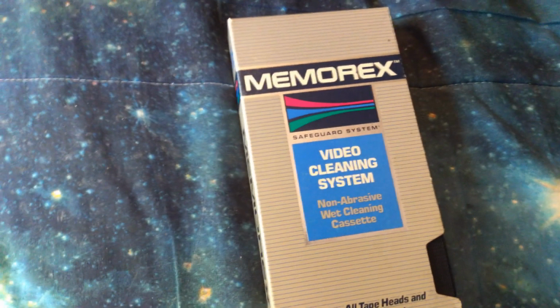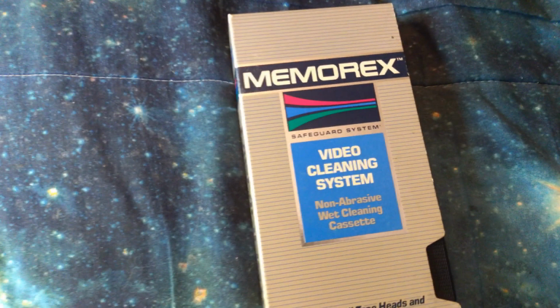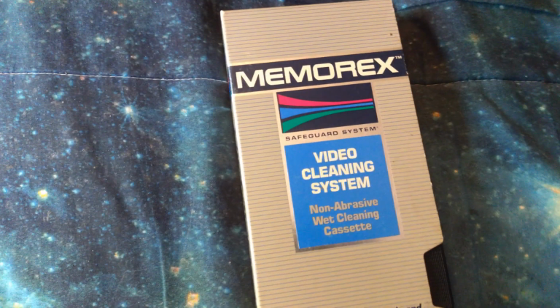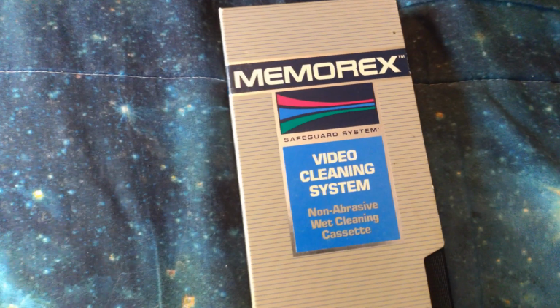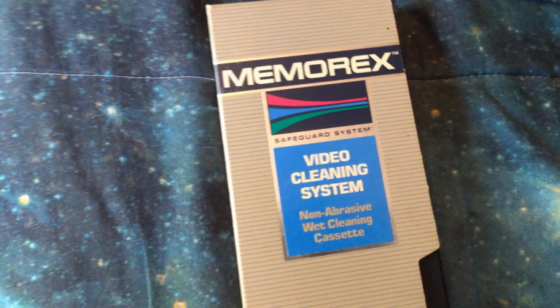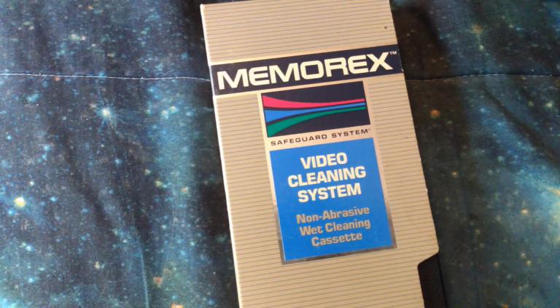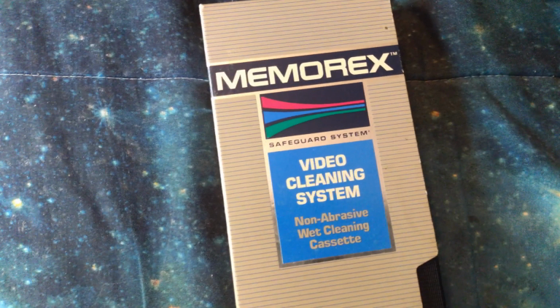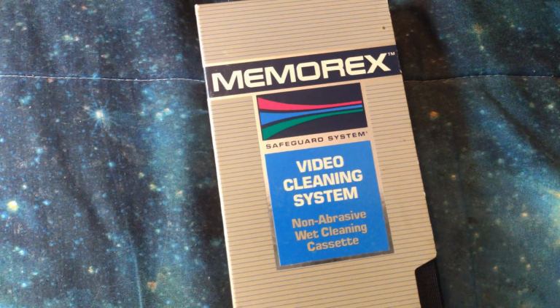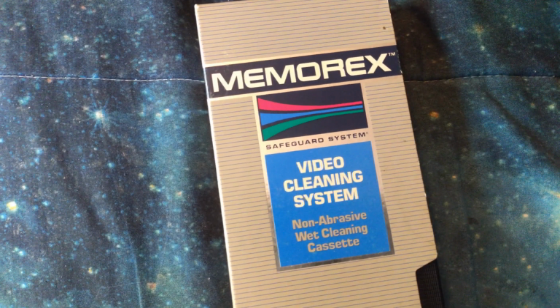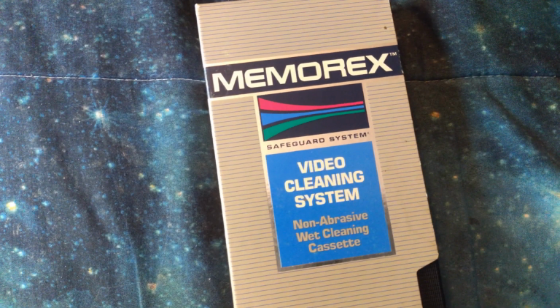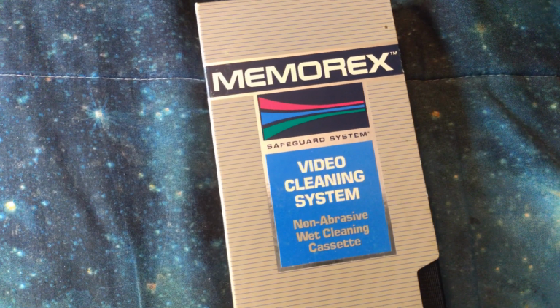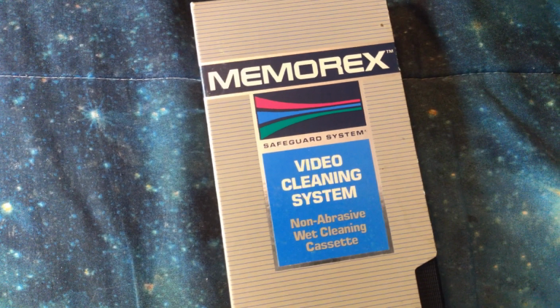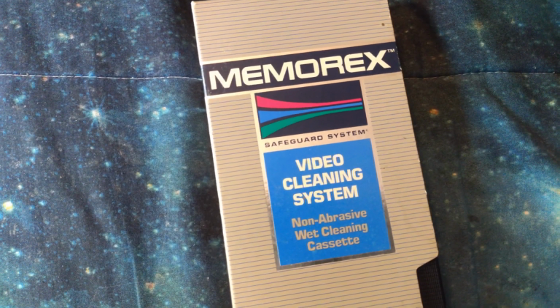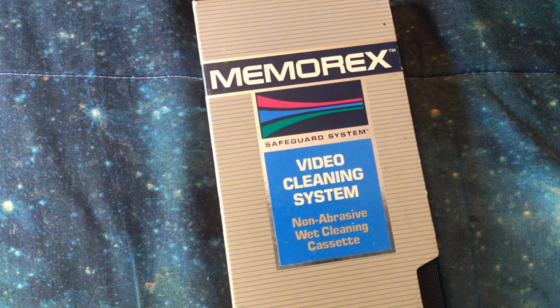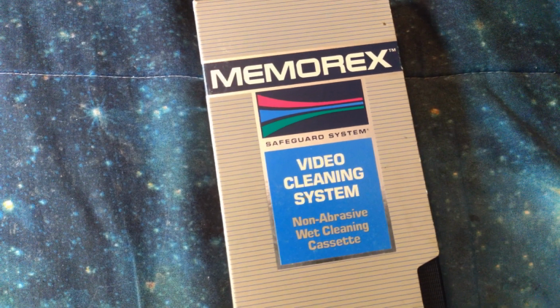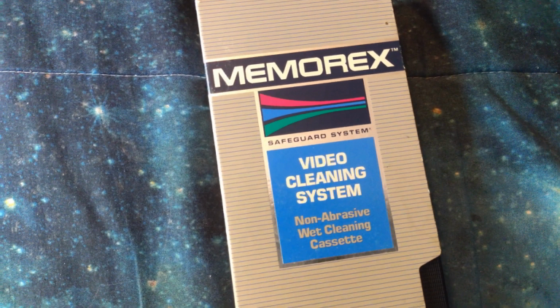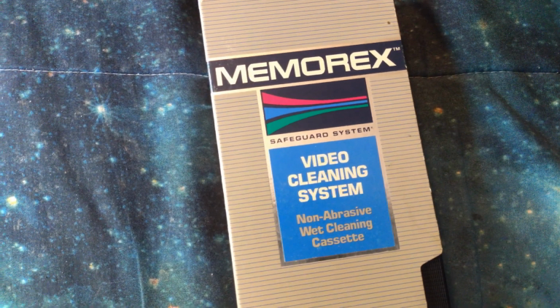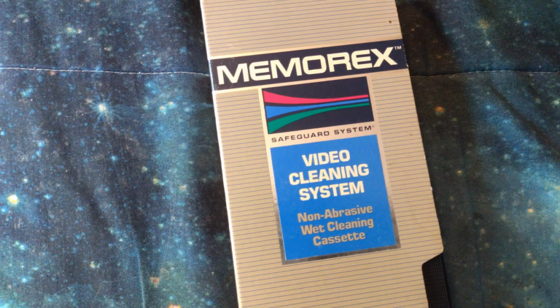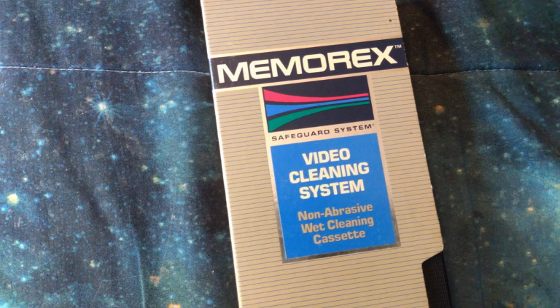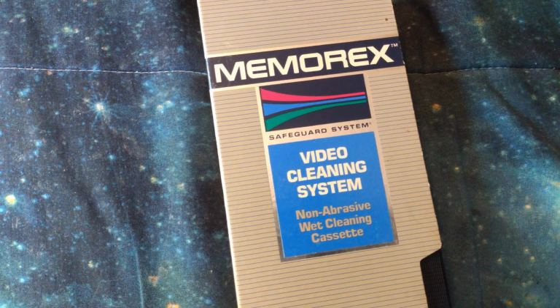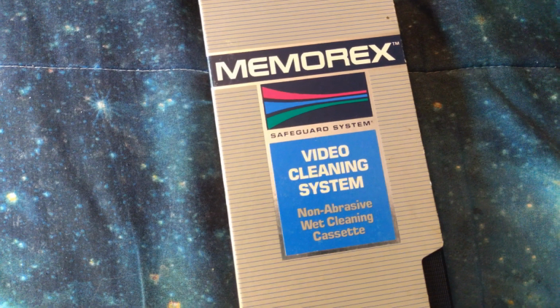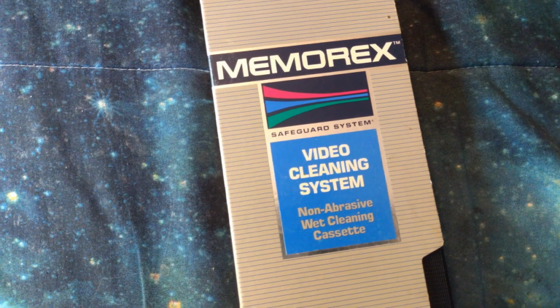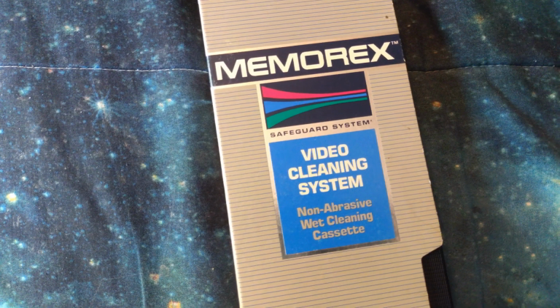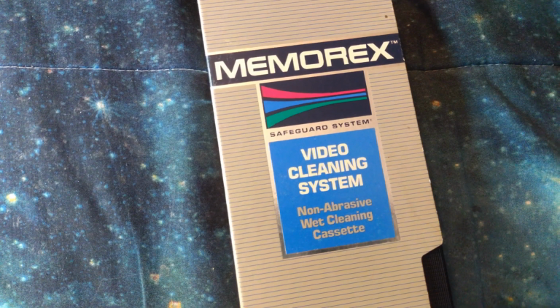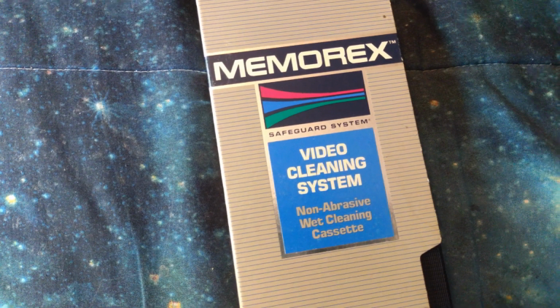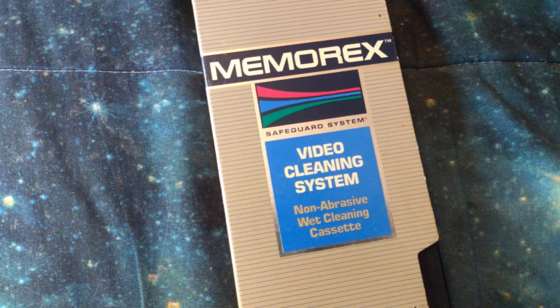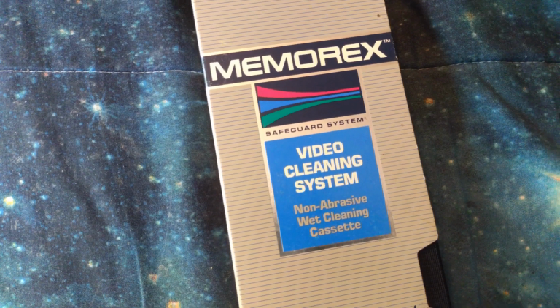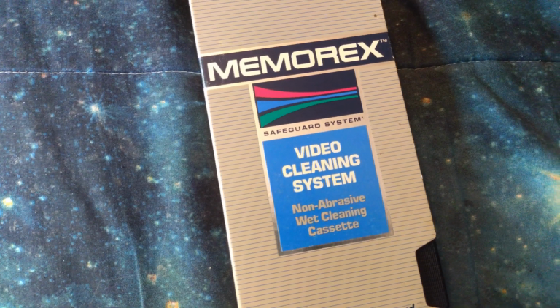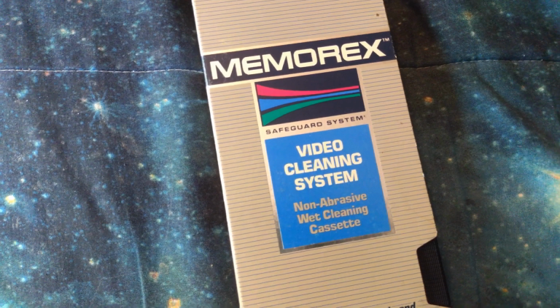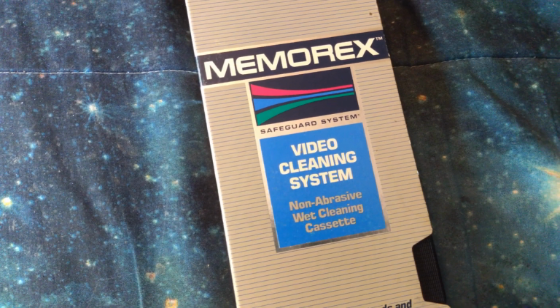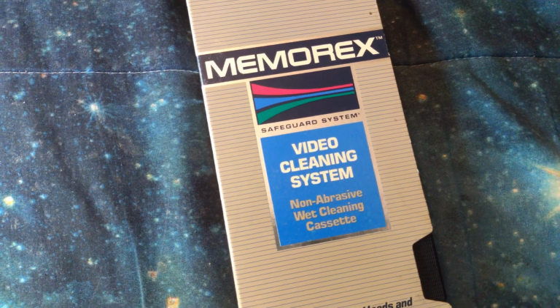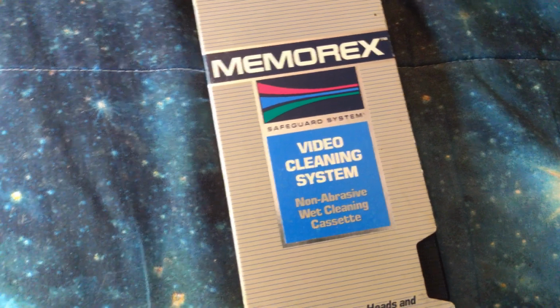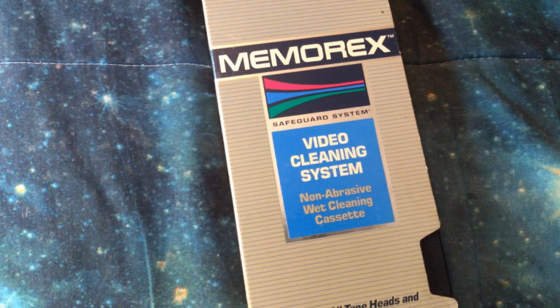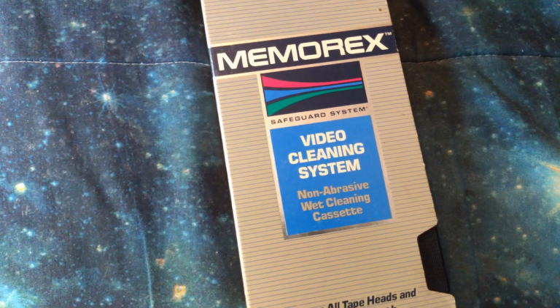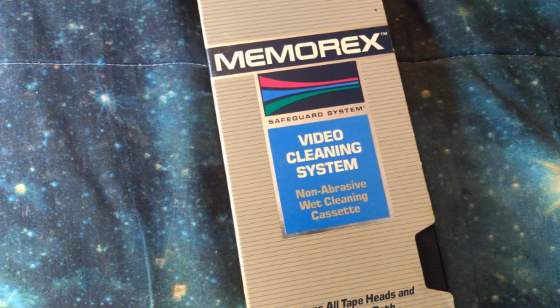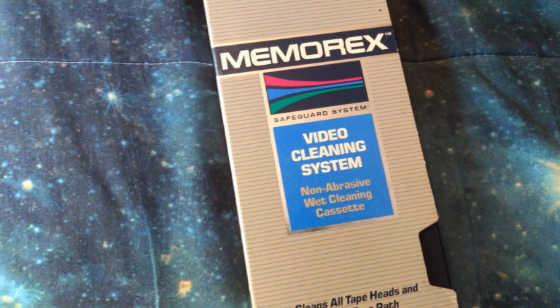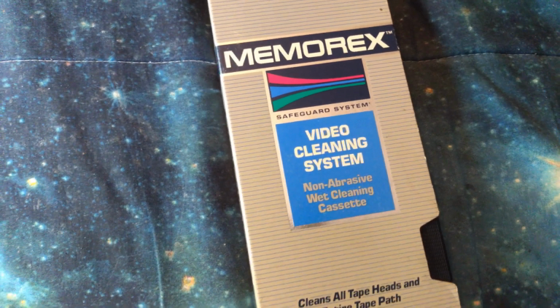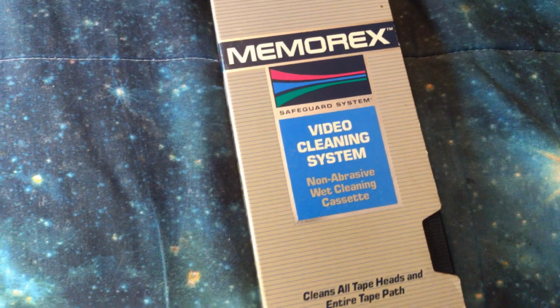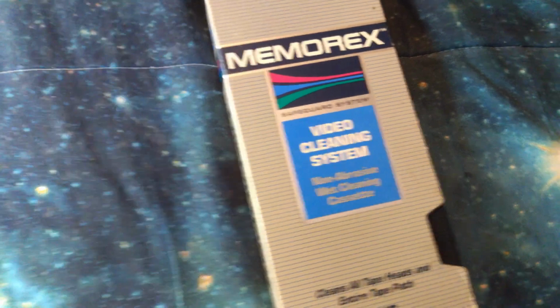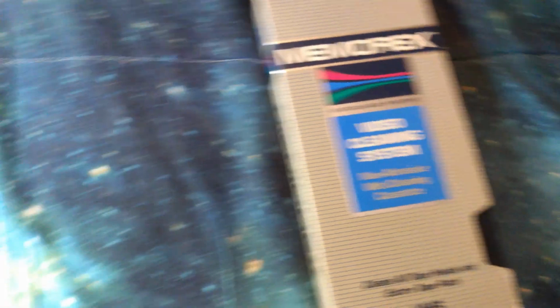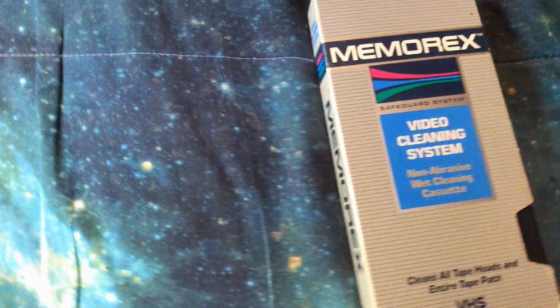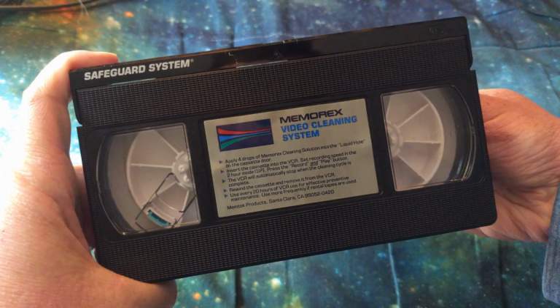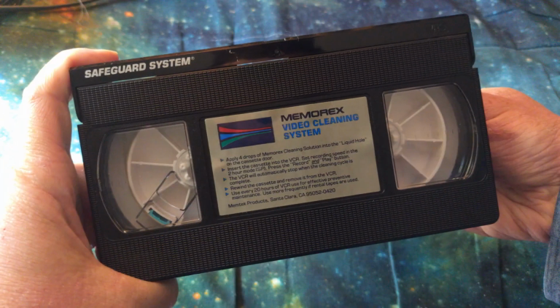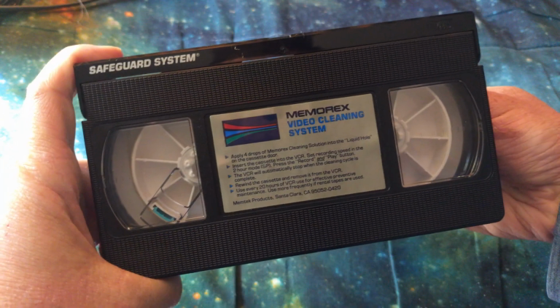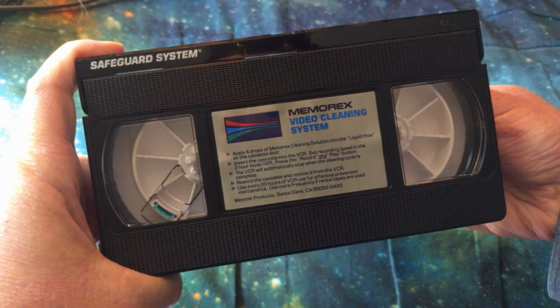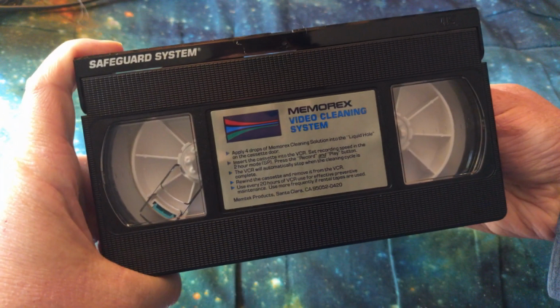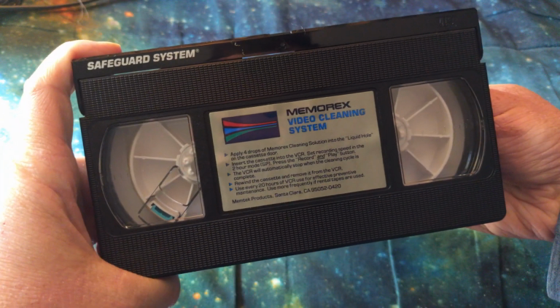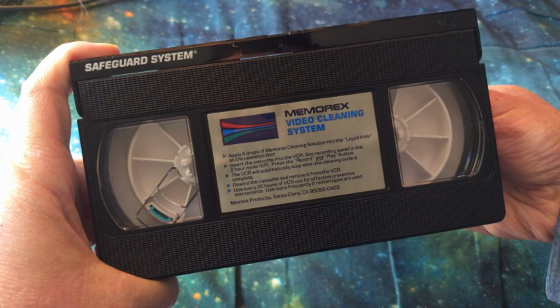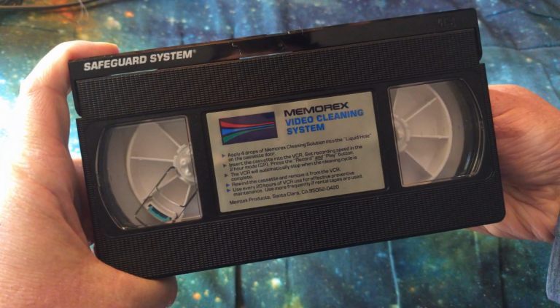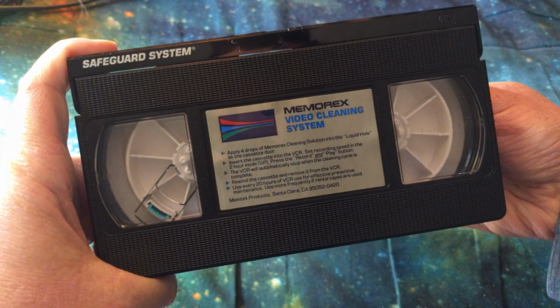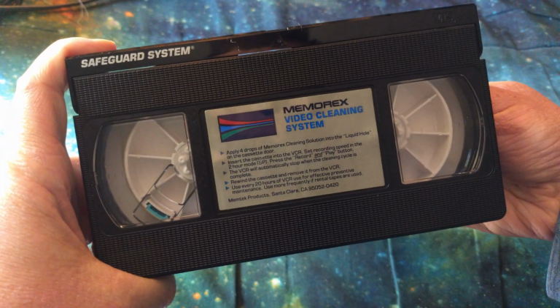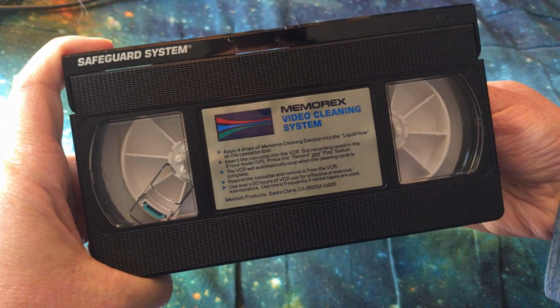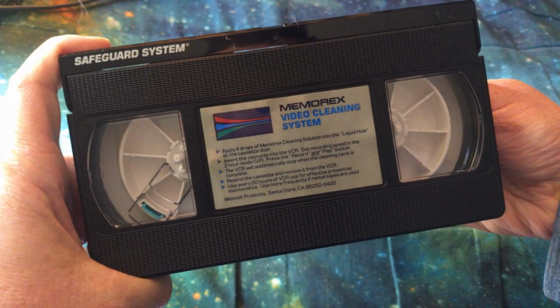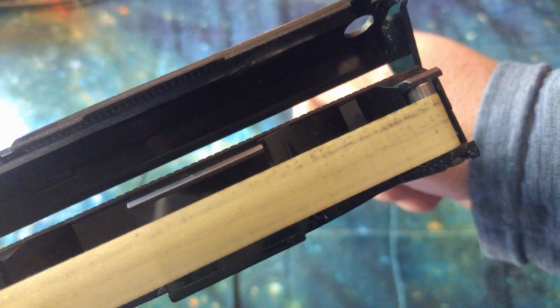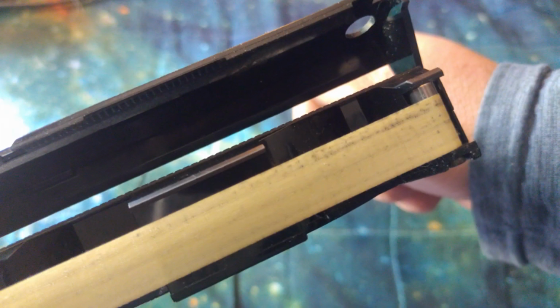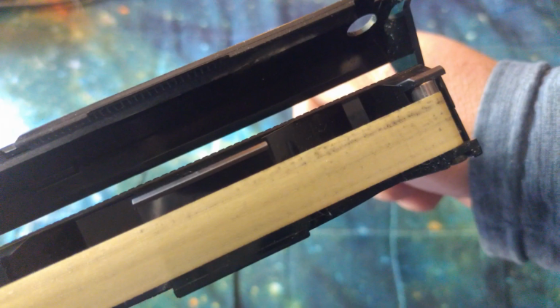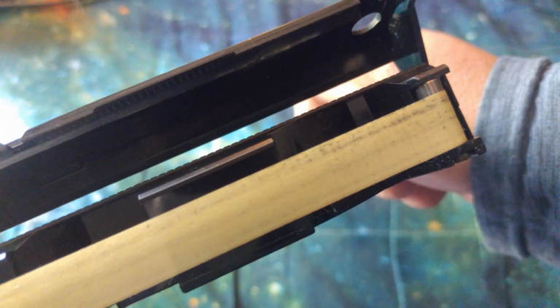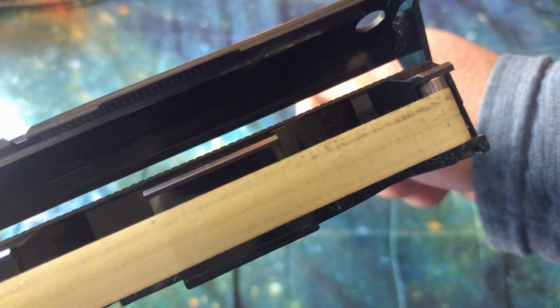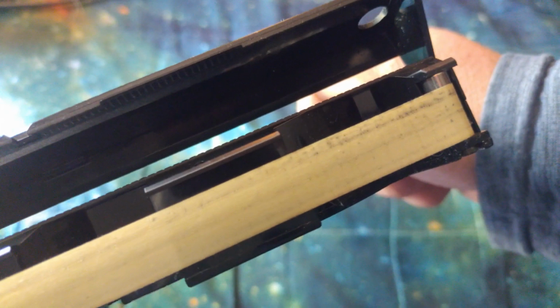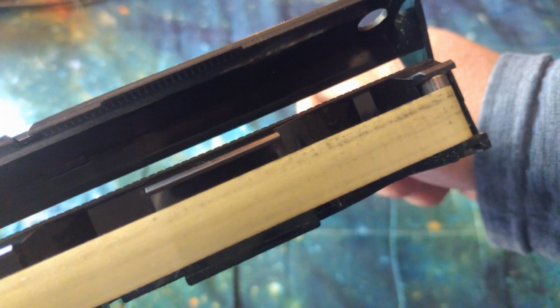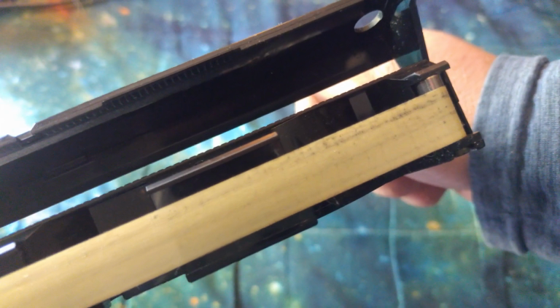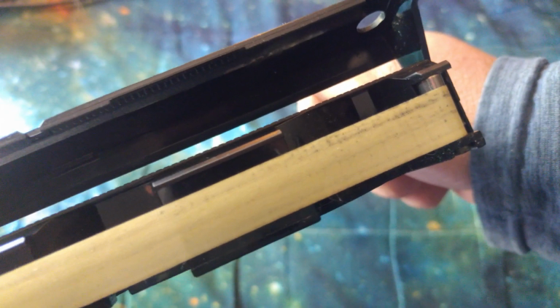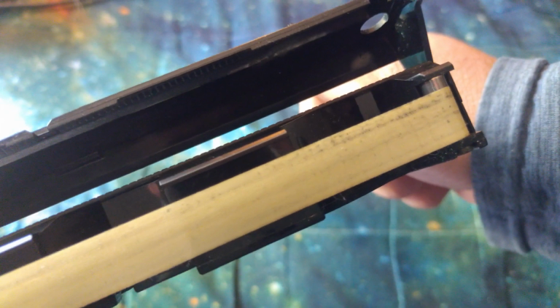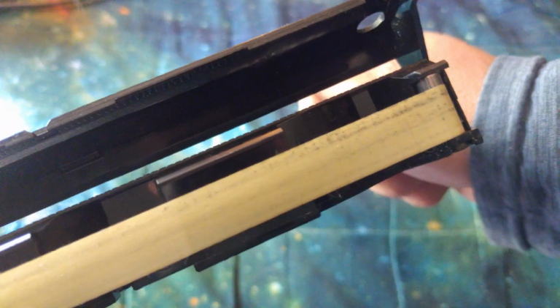Memorex Video Cleaning System. And it's been well used. Here's what it looks like — it's a little bit dirty.